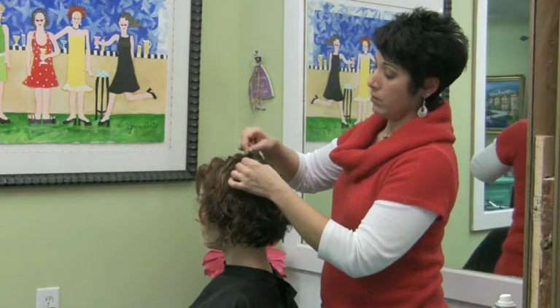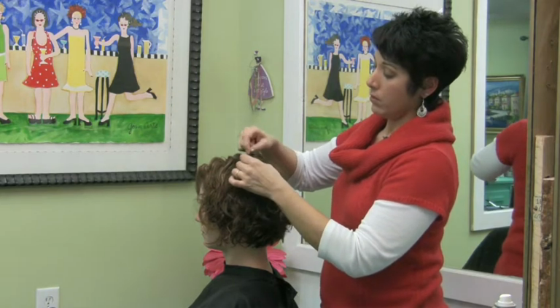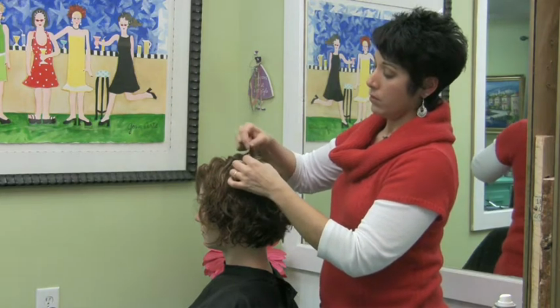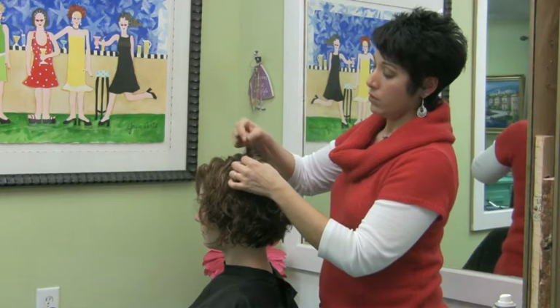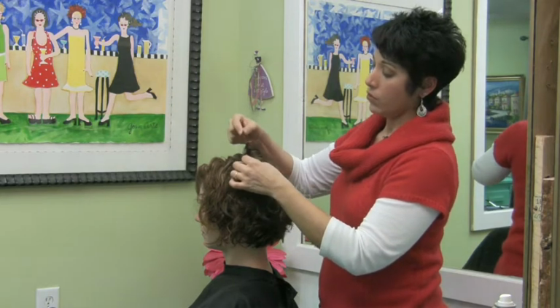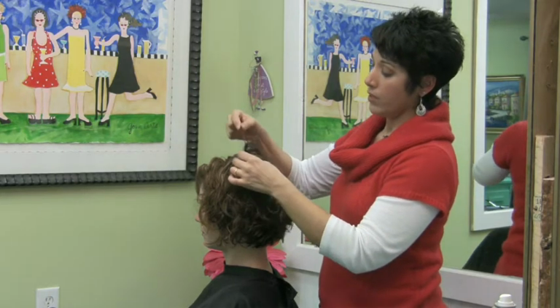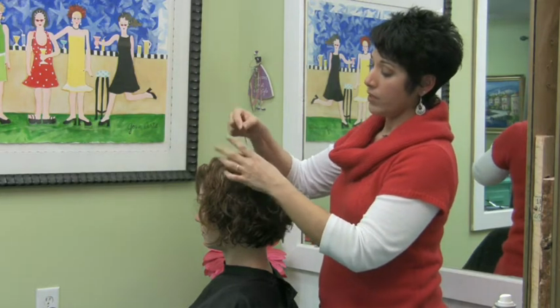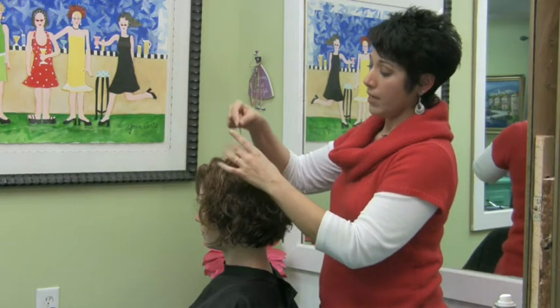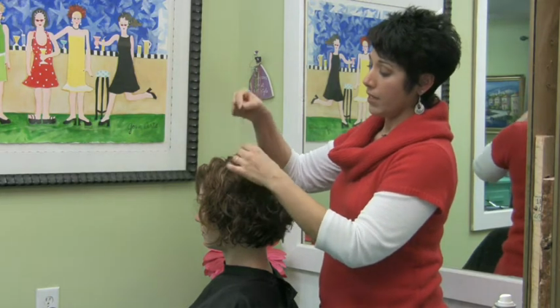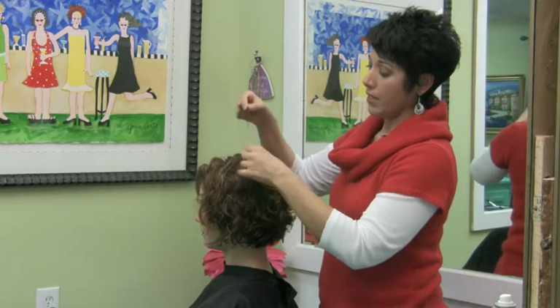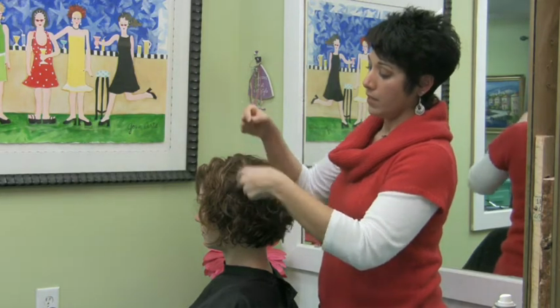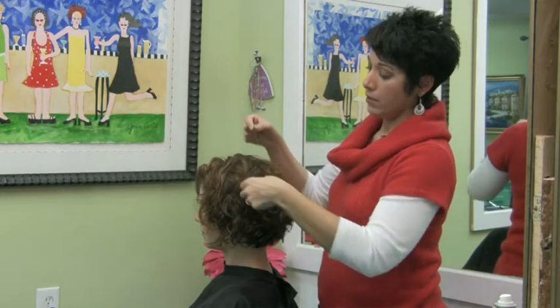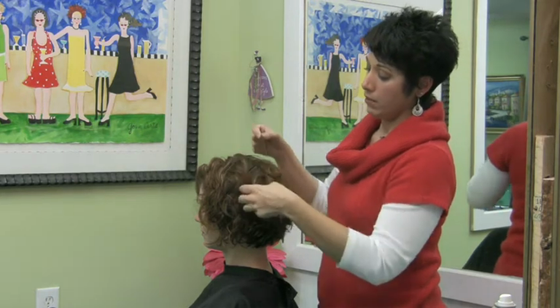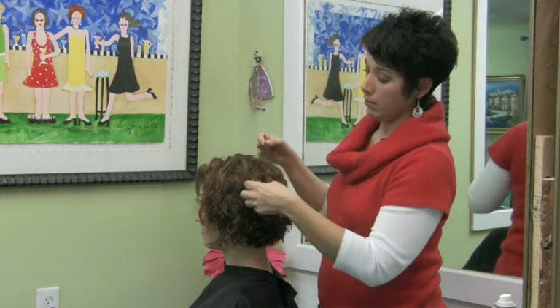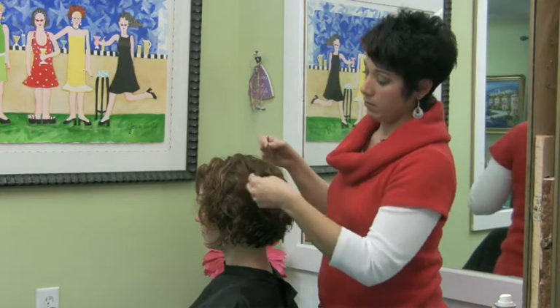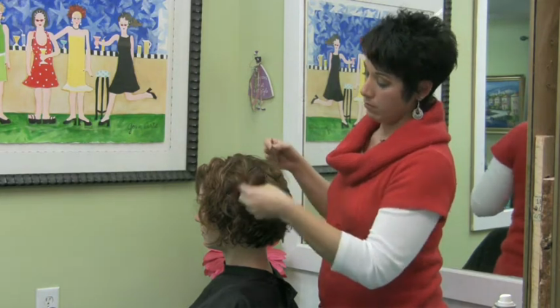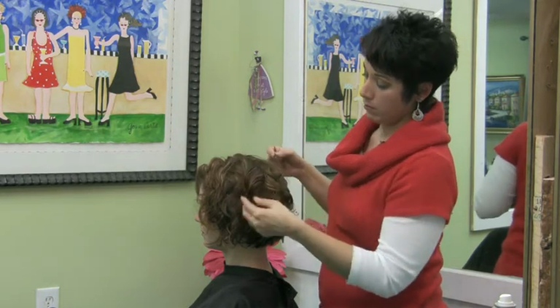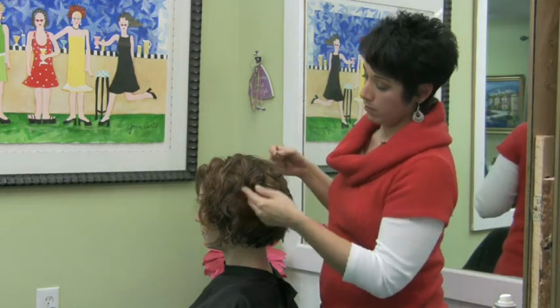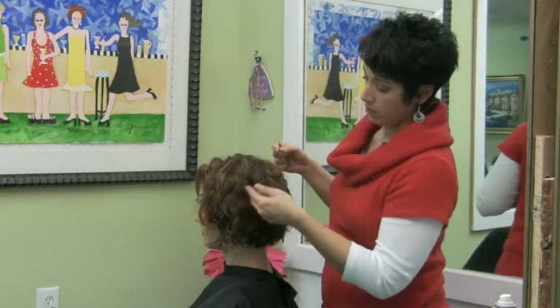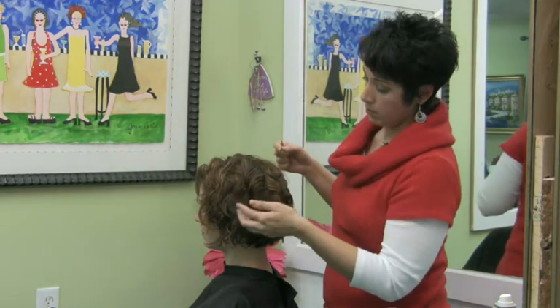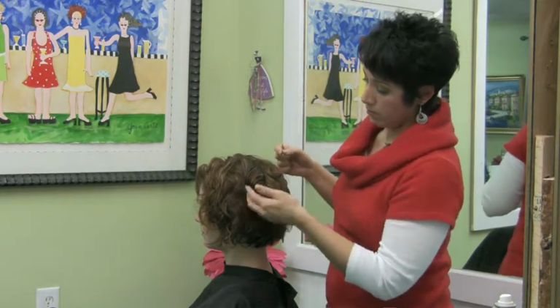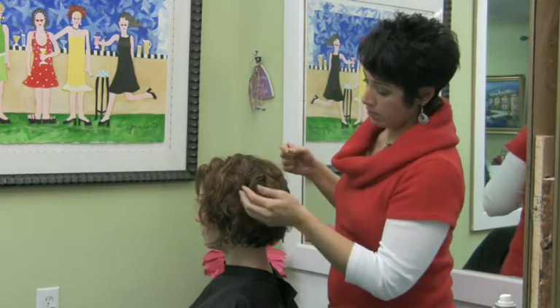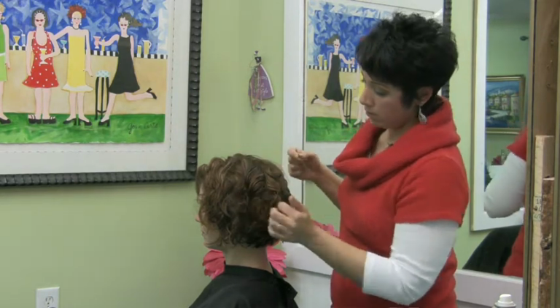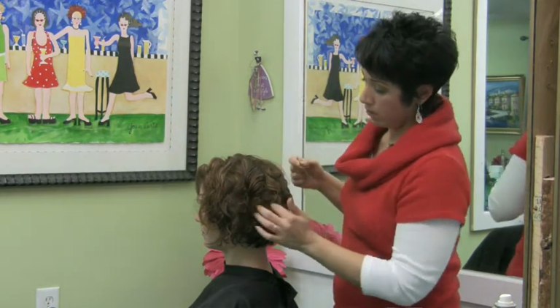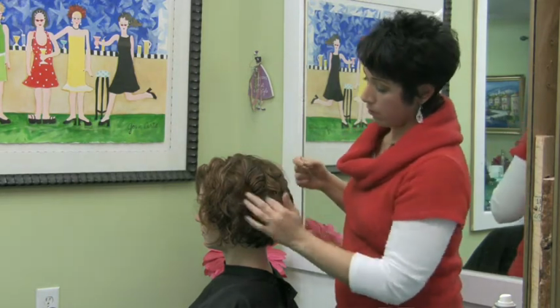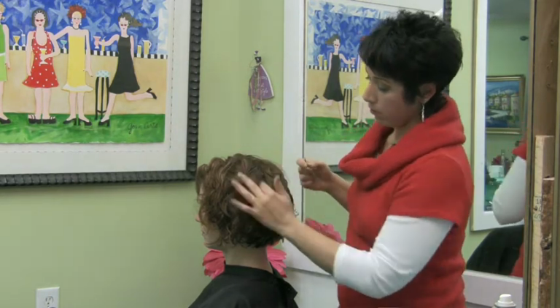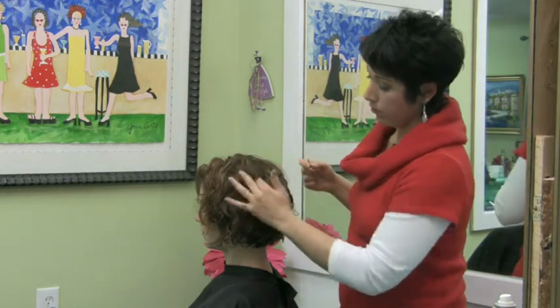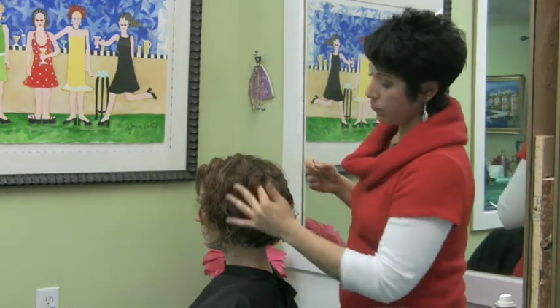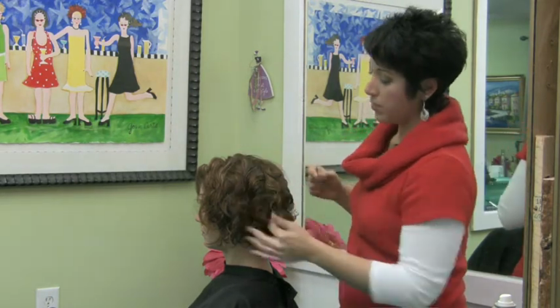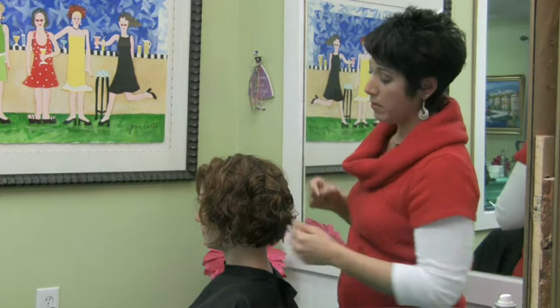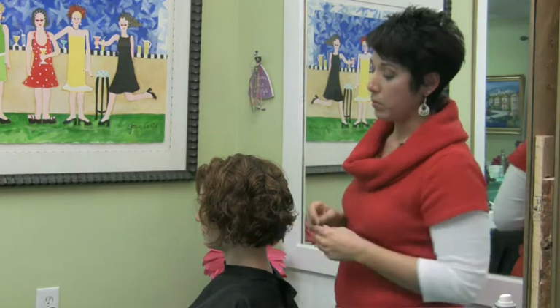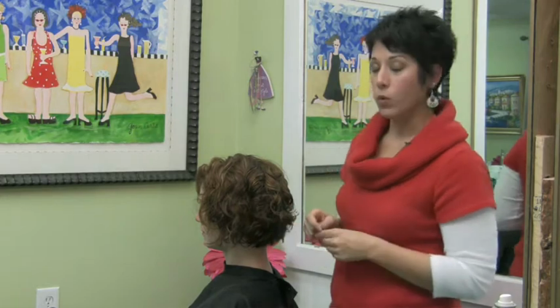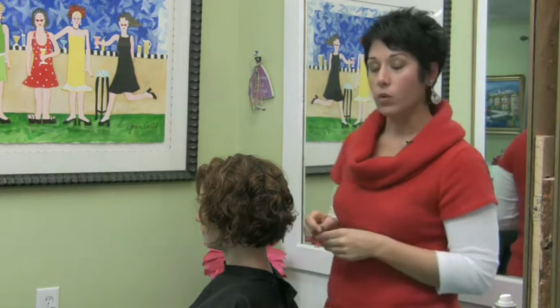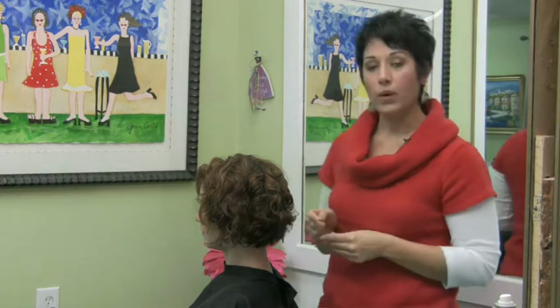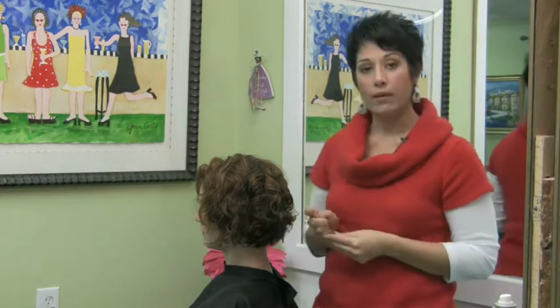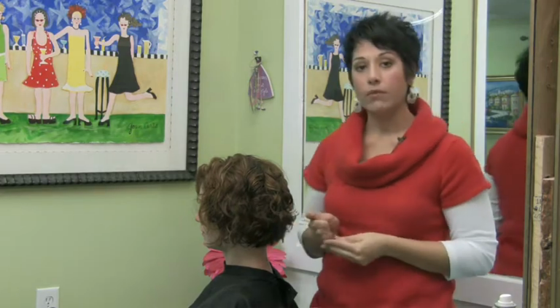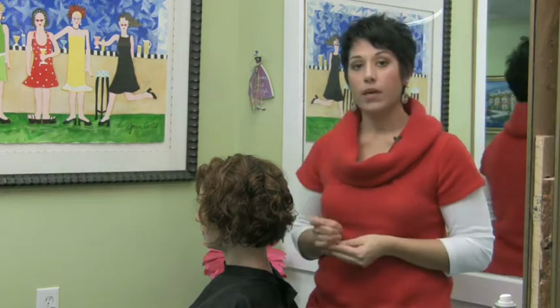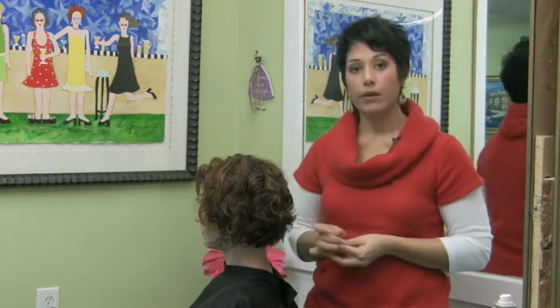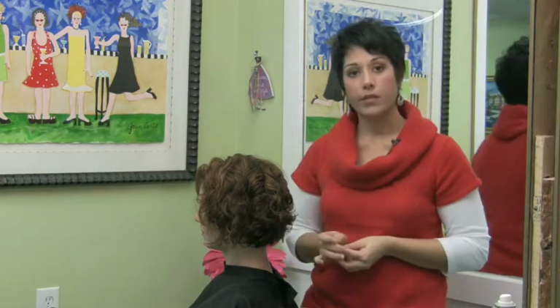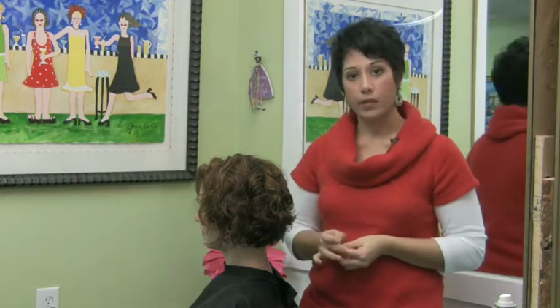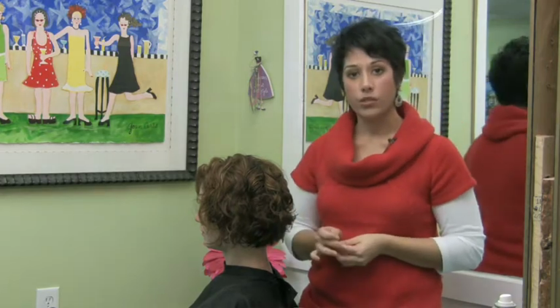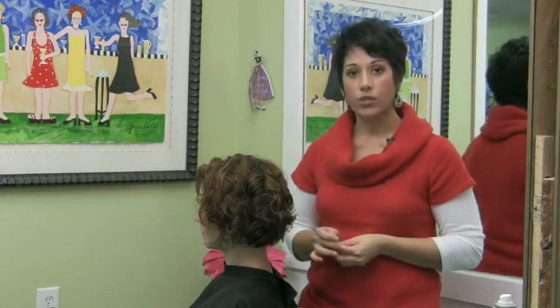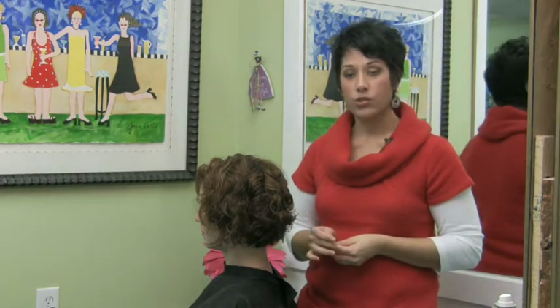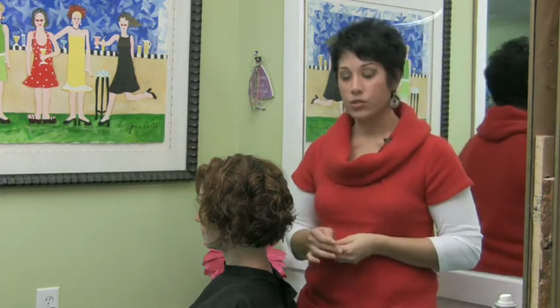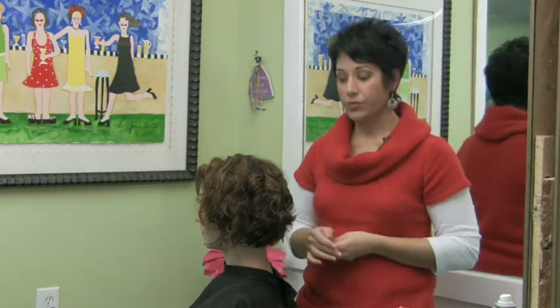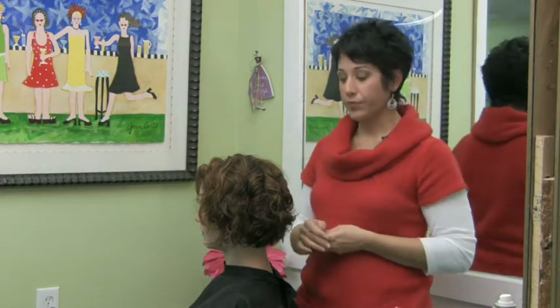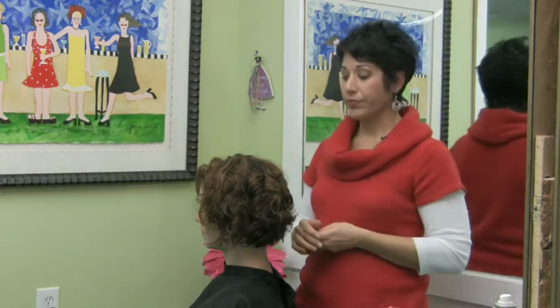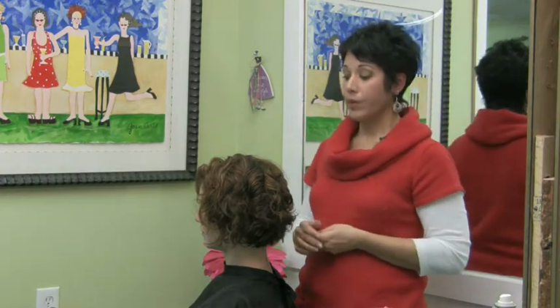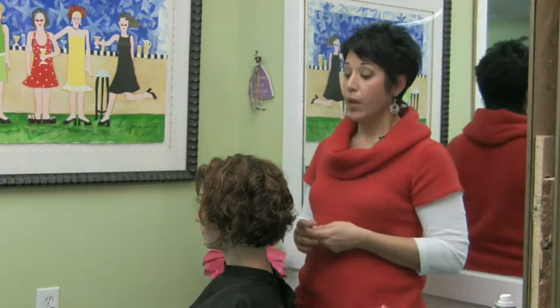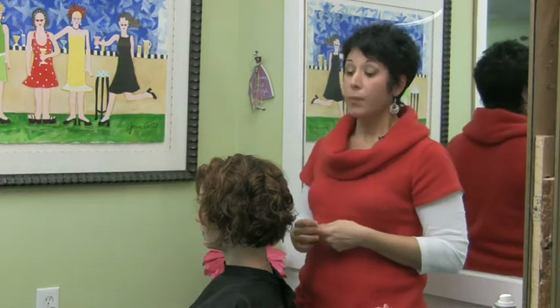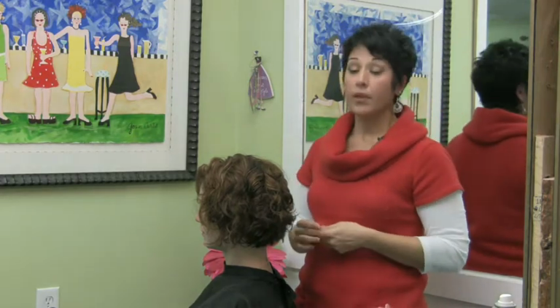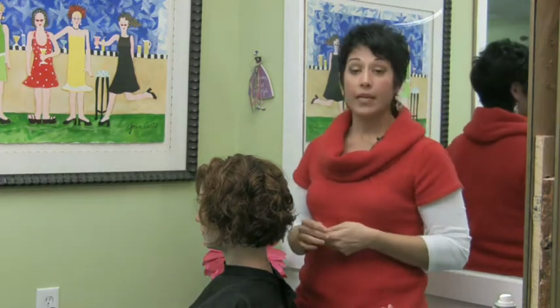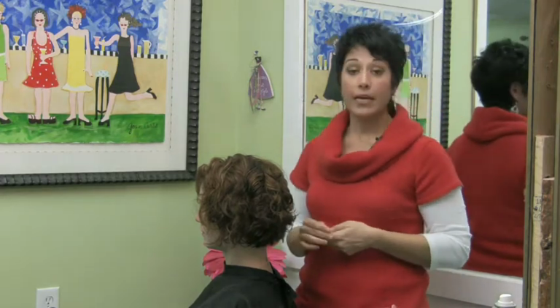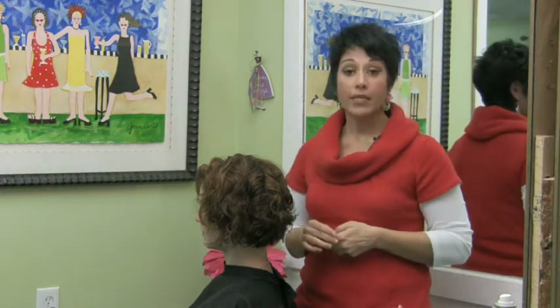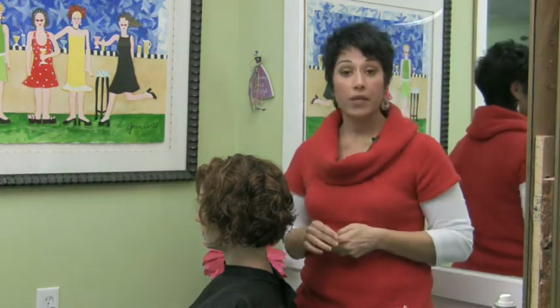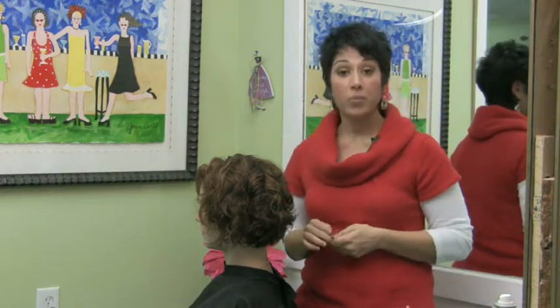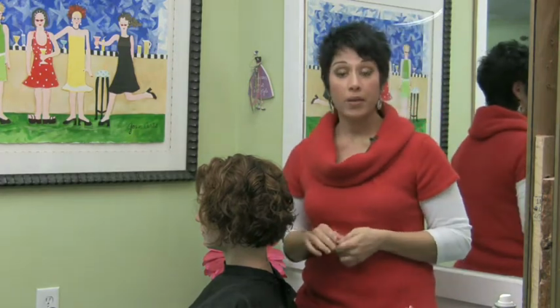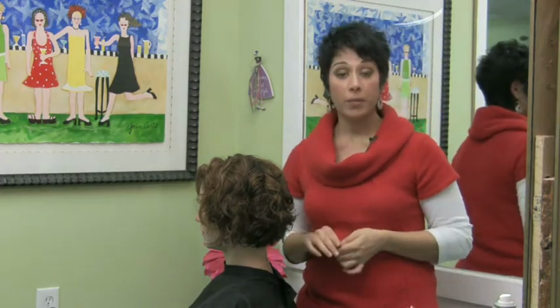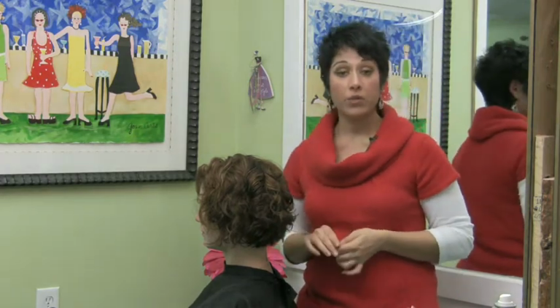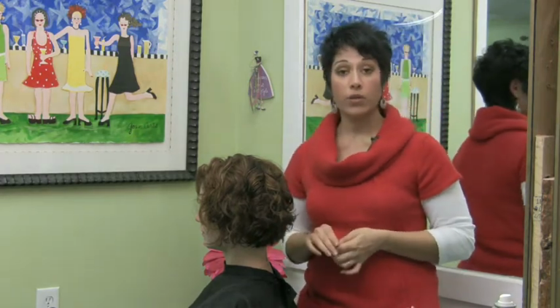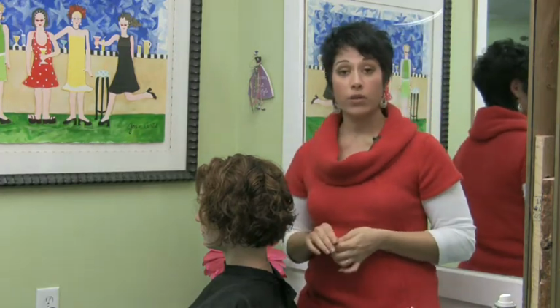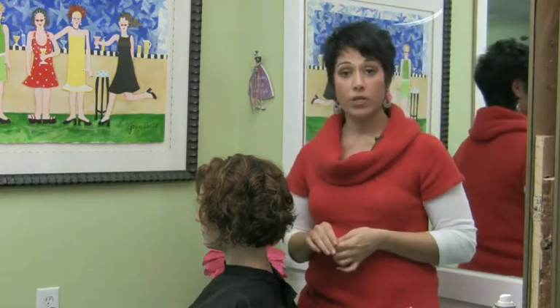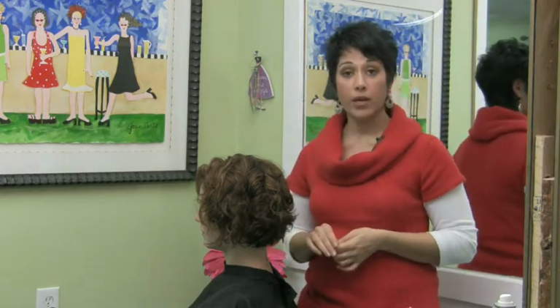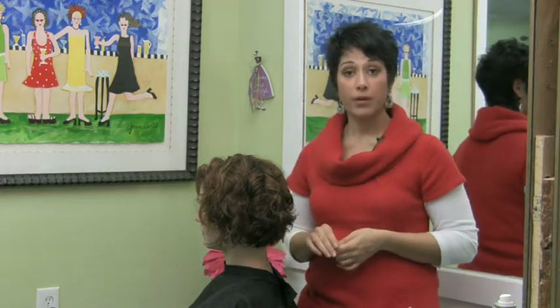It's a great technique for maybe more wavy hair textures. But that's how you pin up scrunched hair.